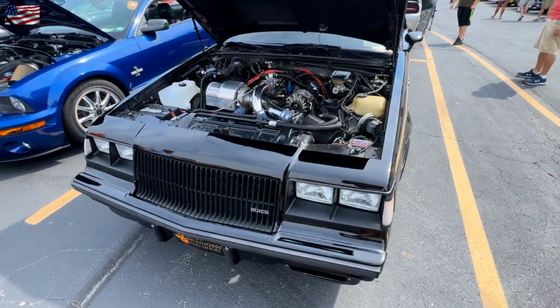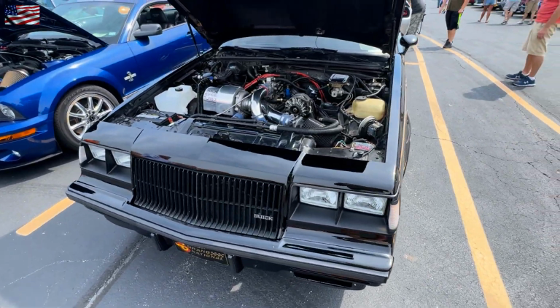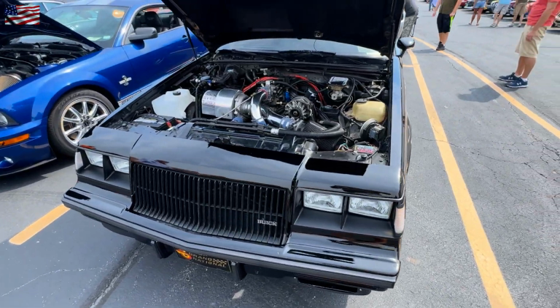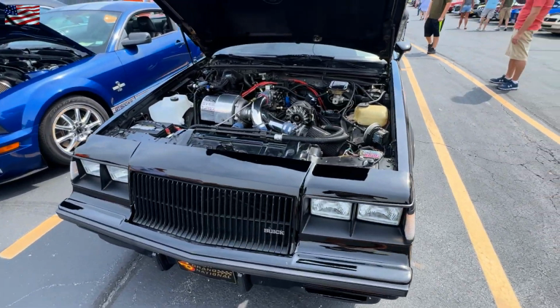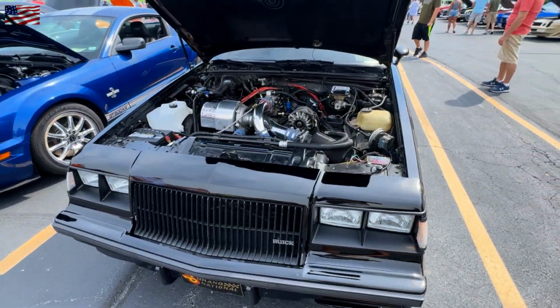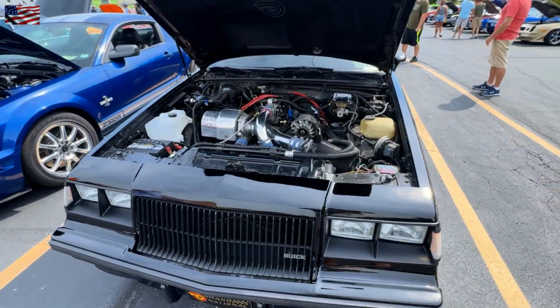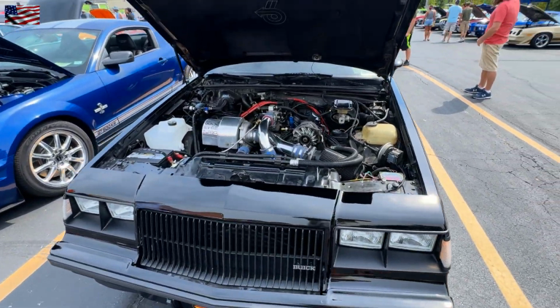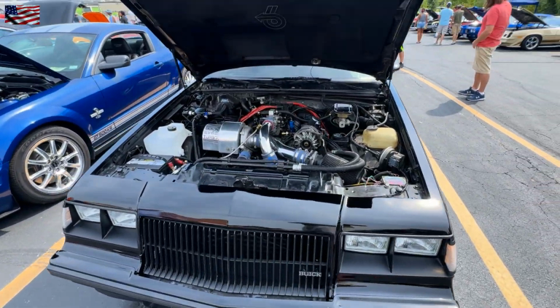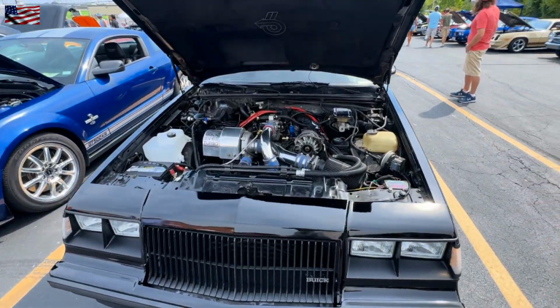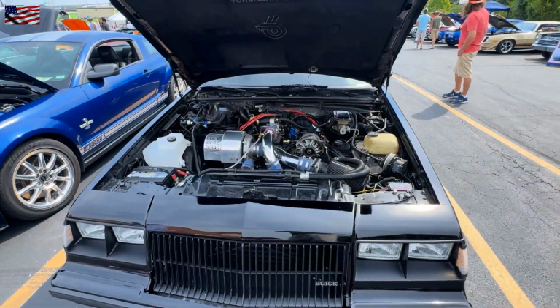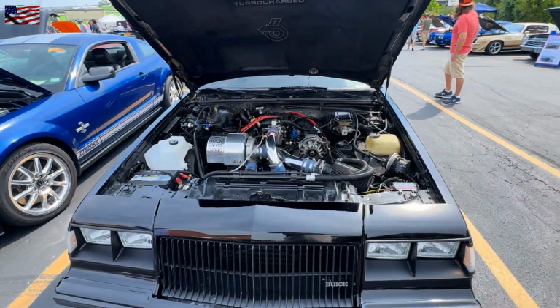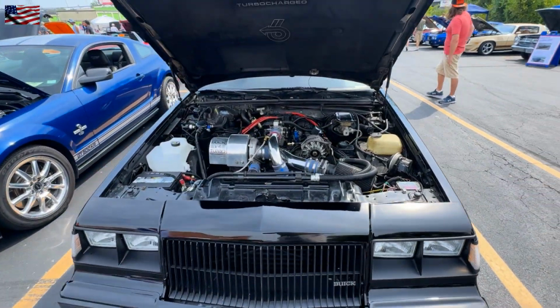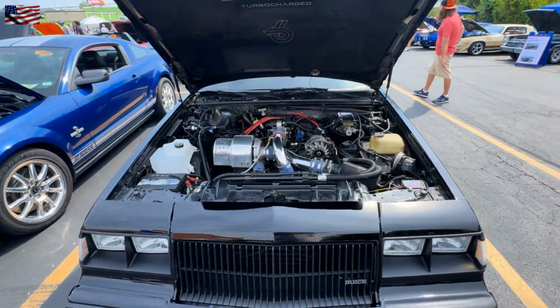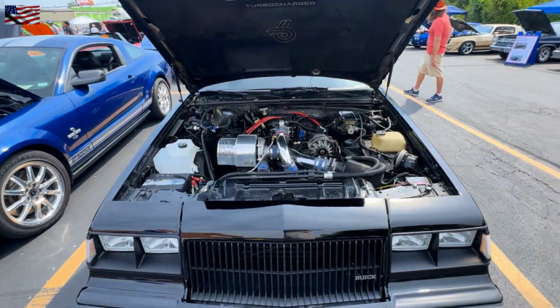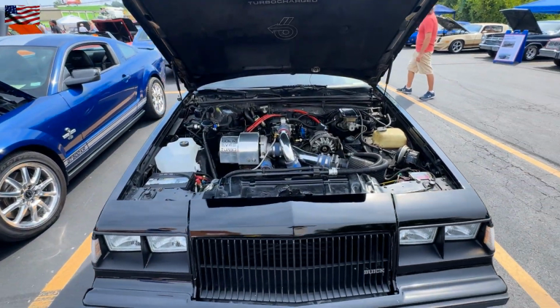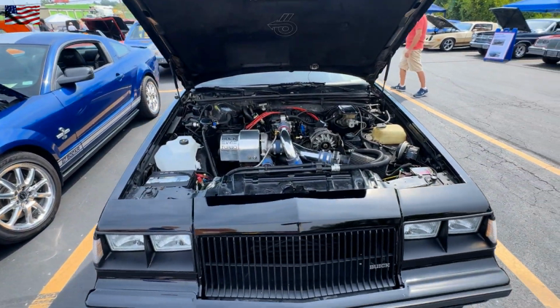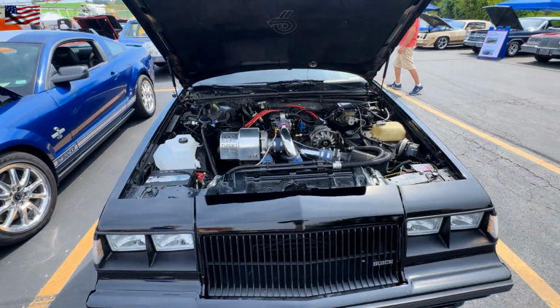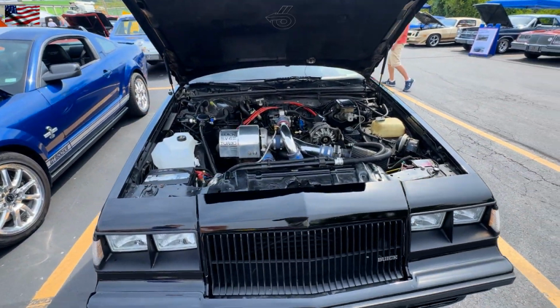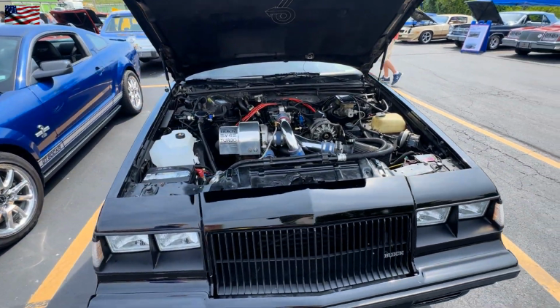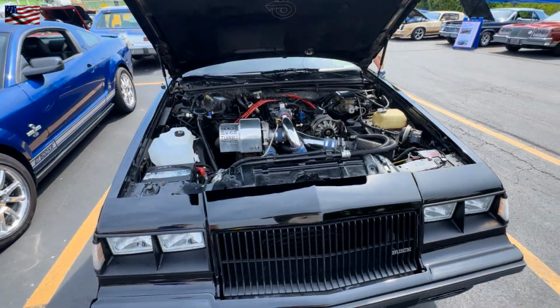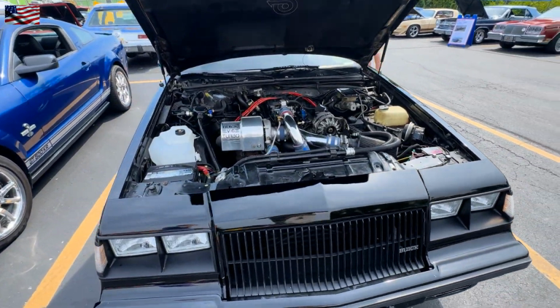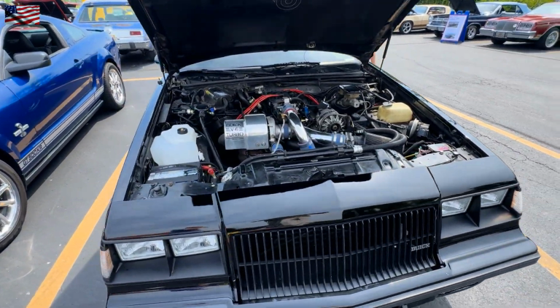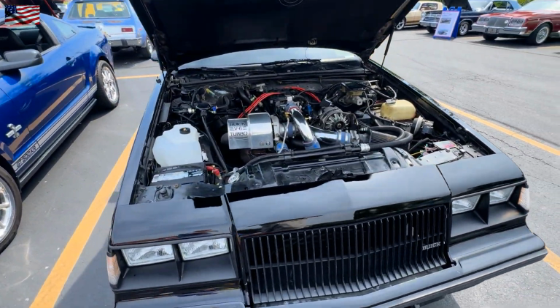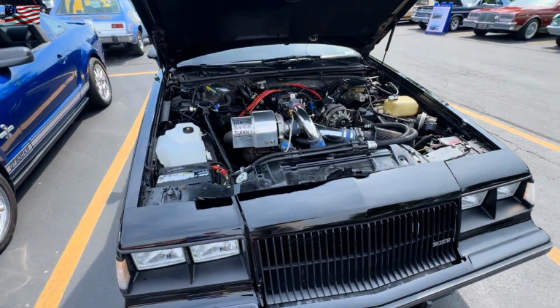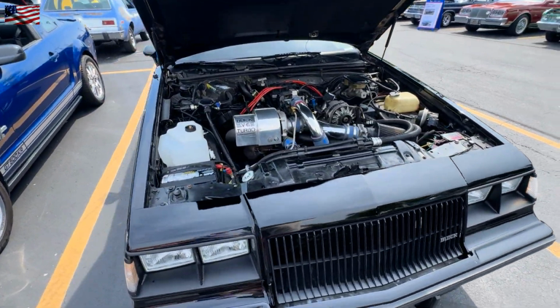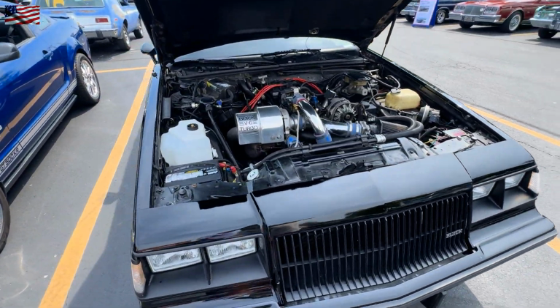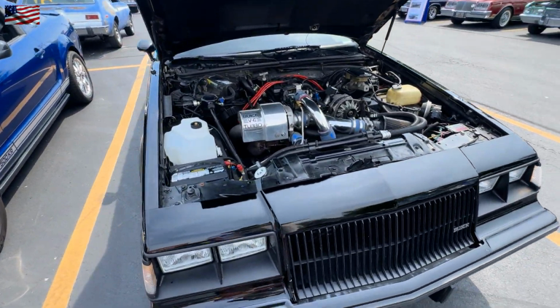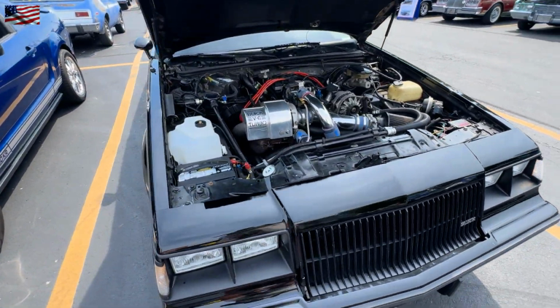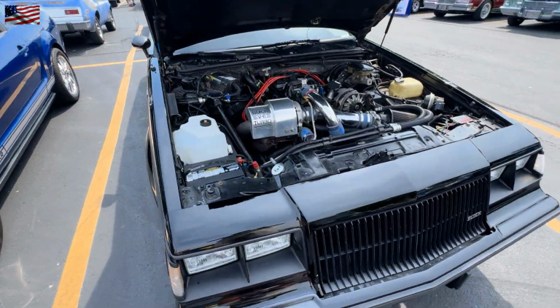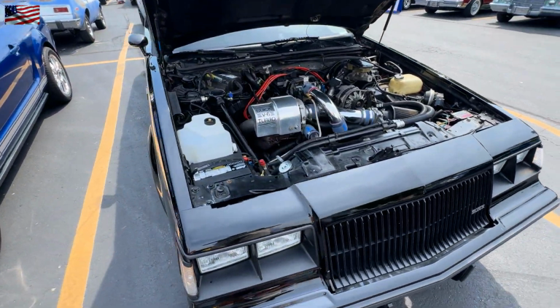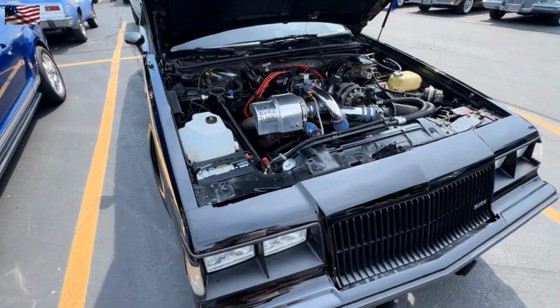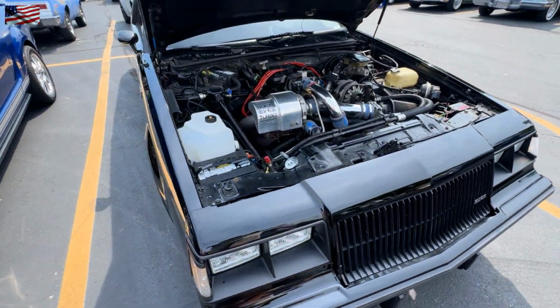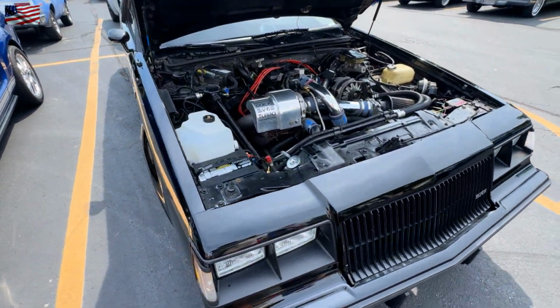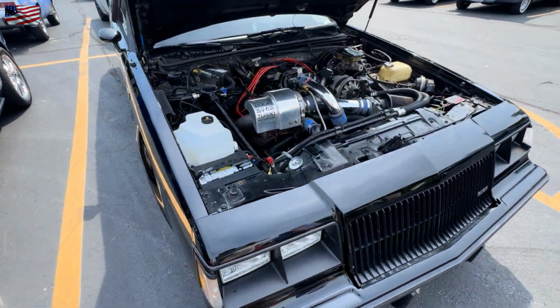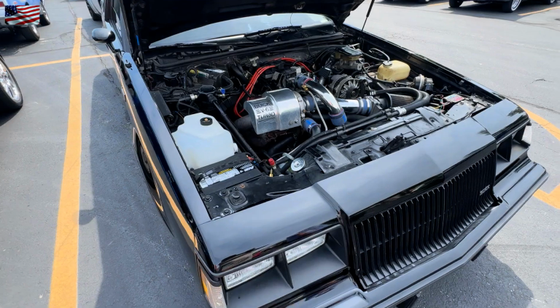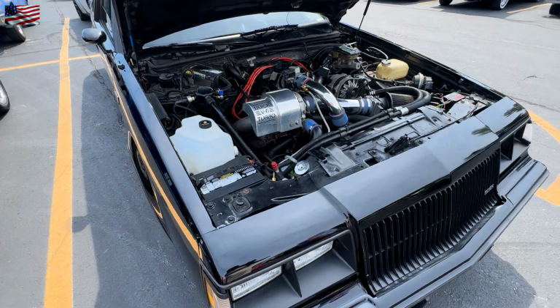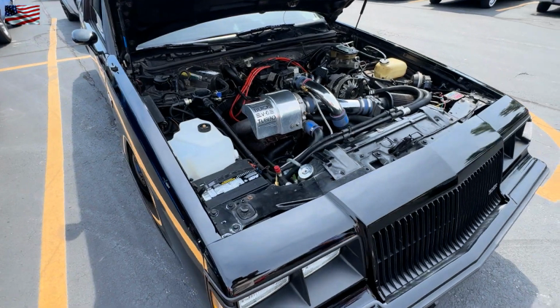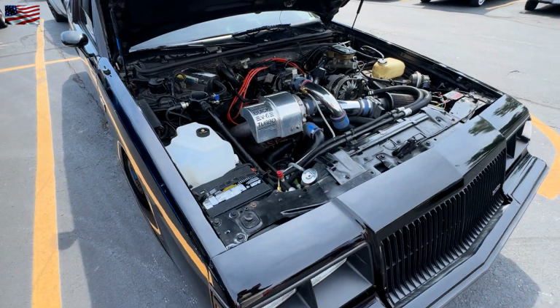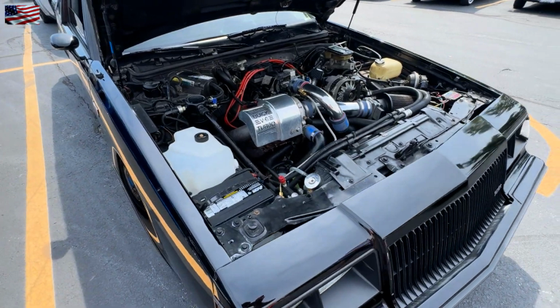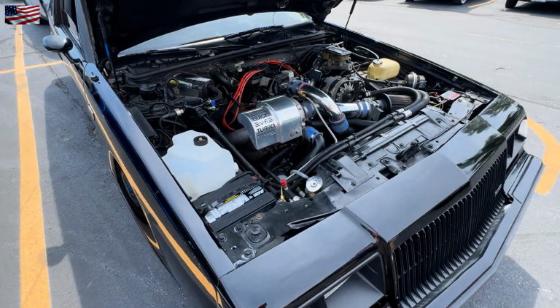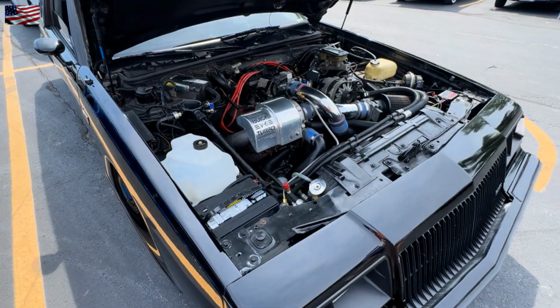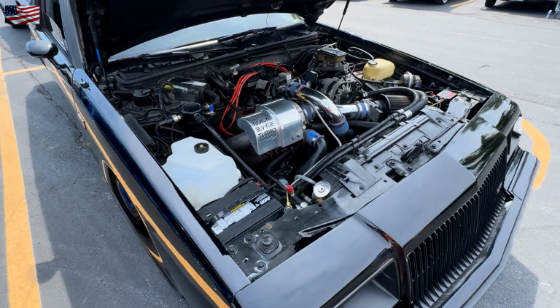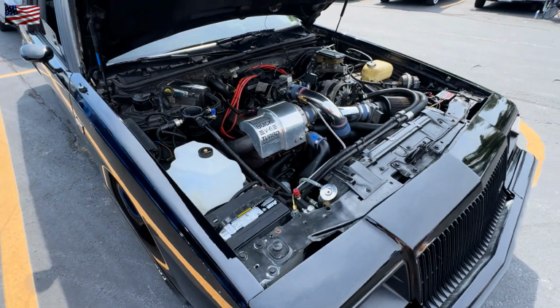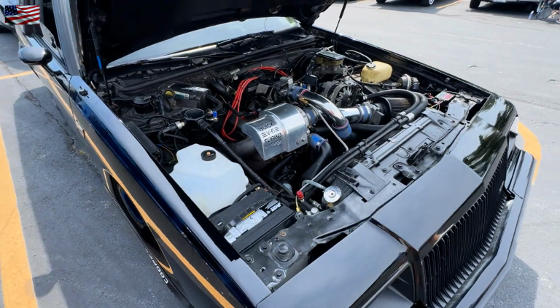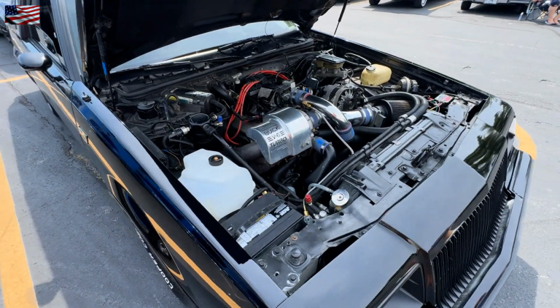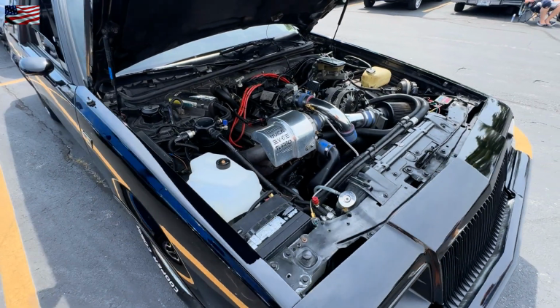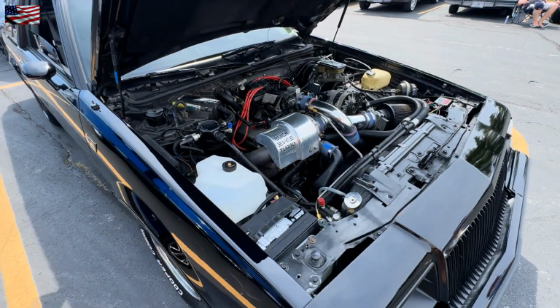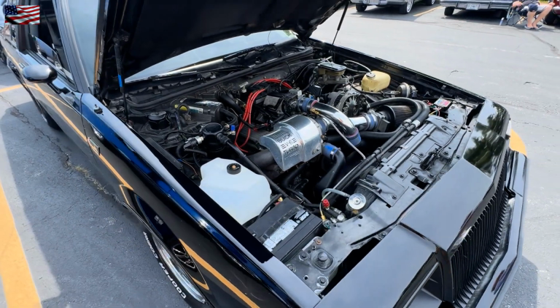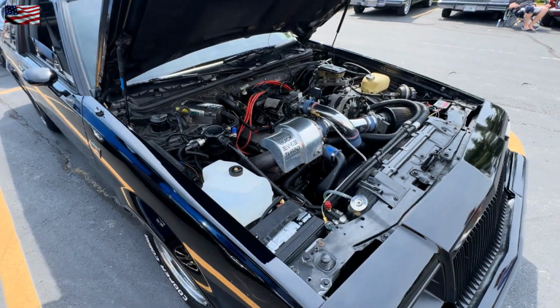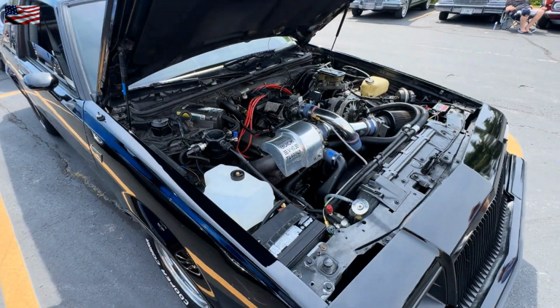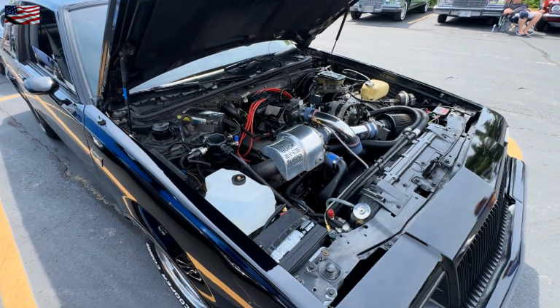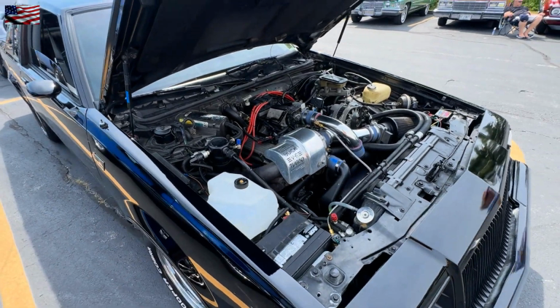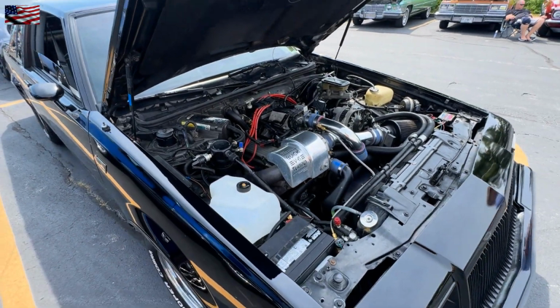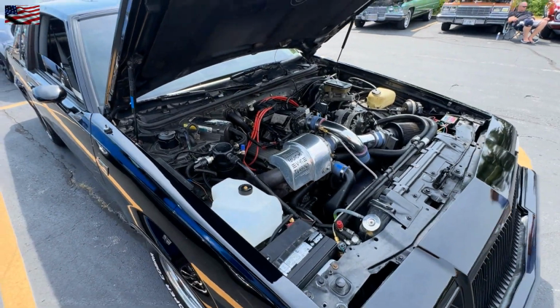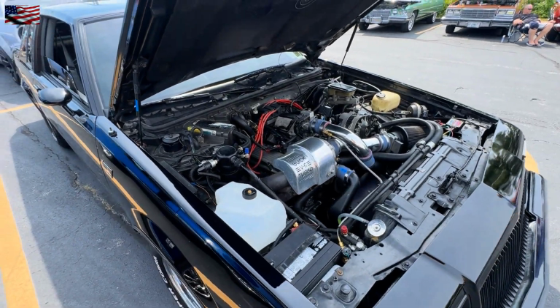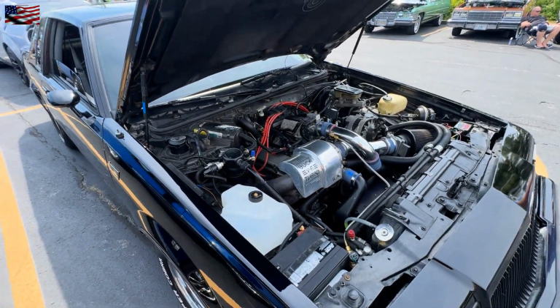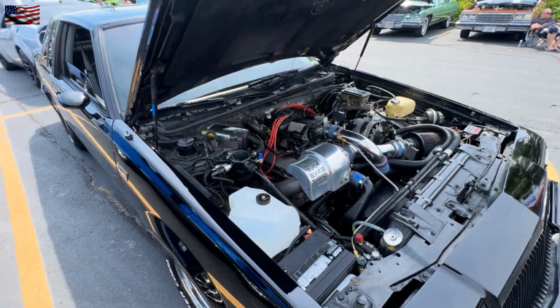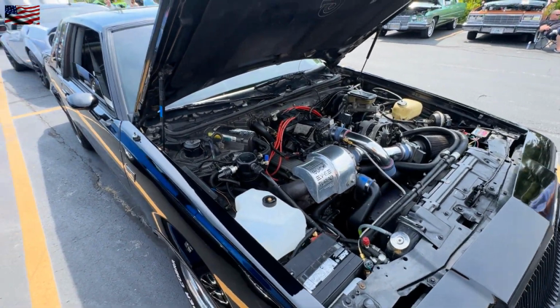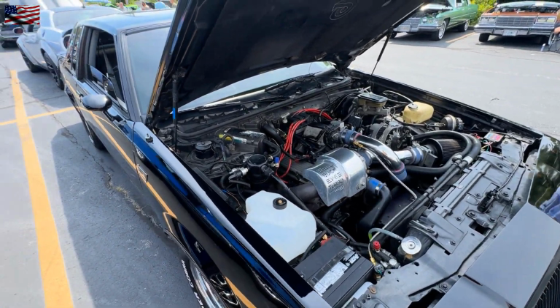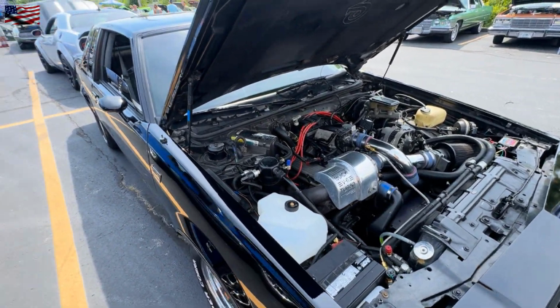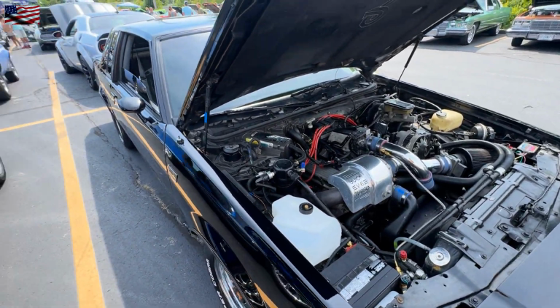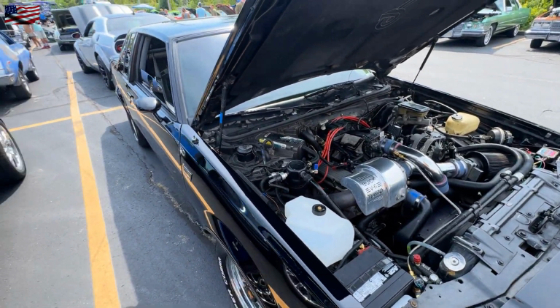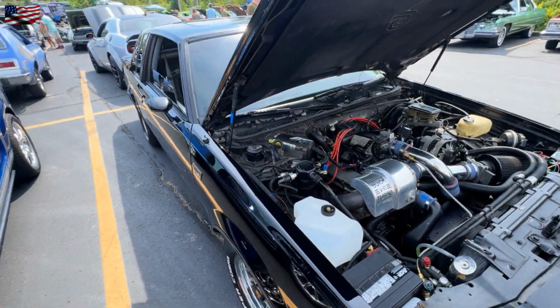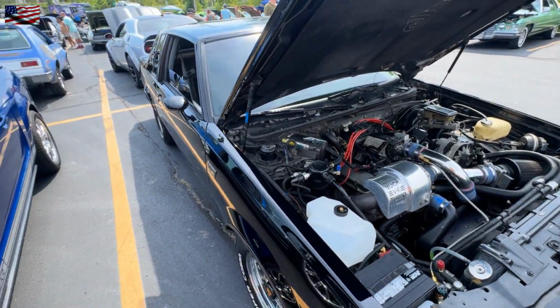Buick Grand National. These didn't get the attention that they deserved.